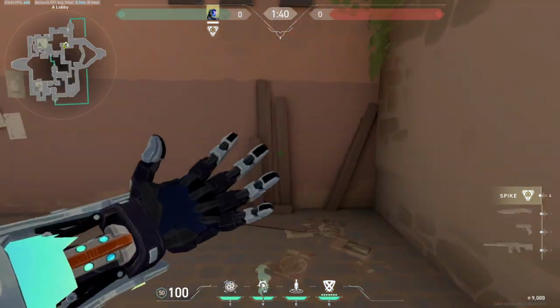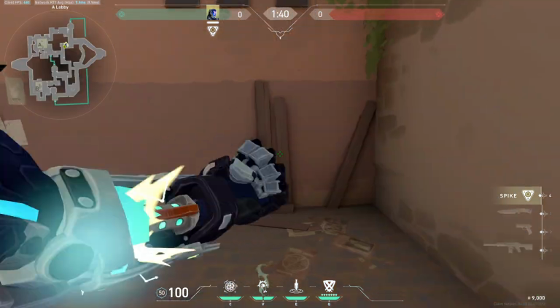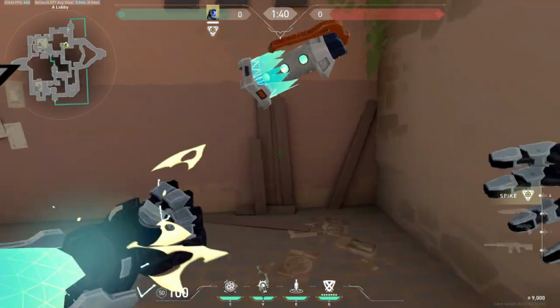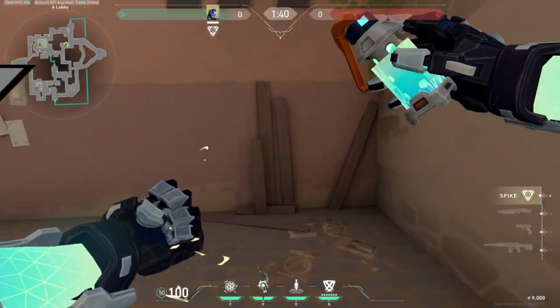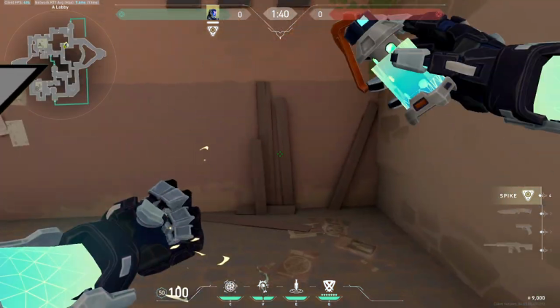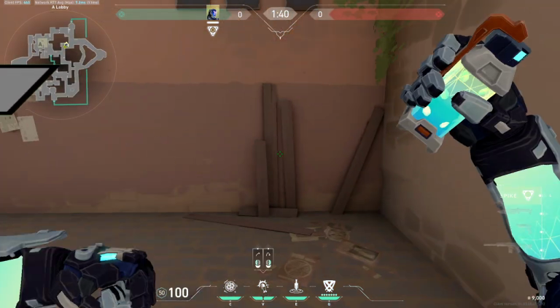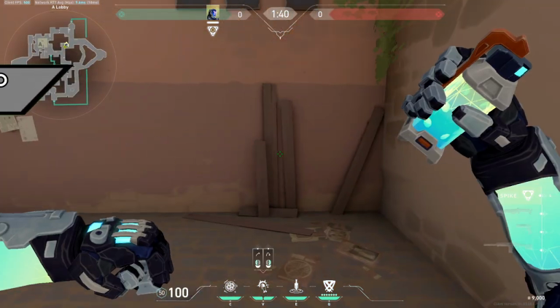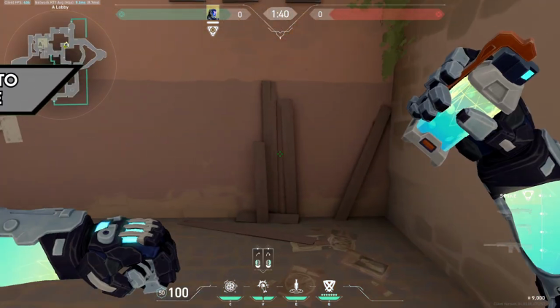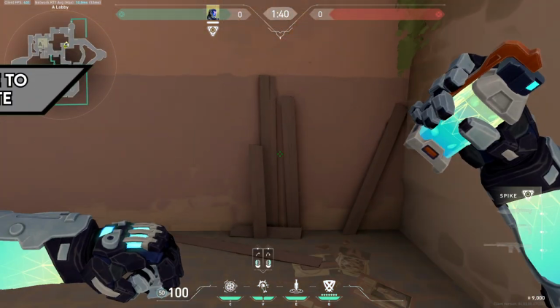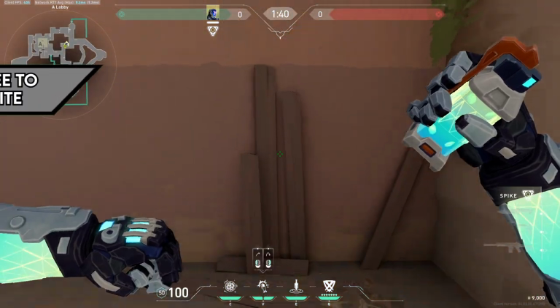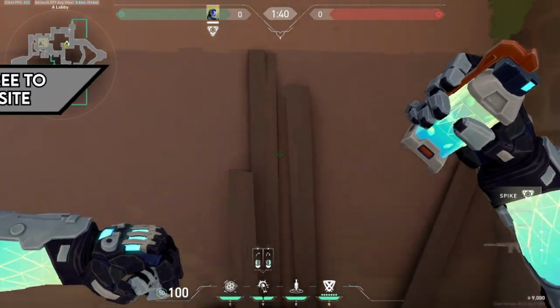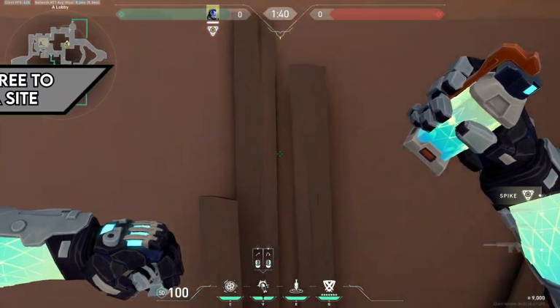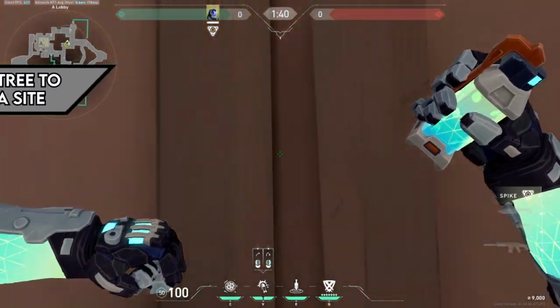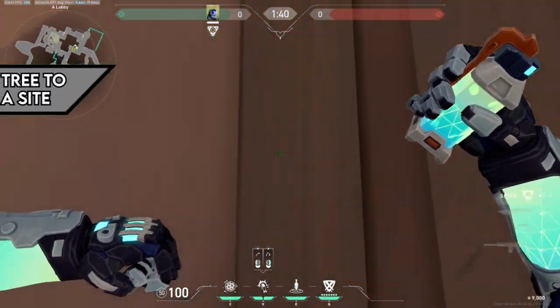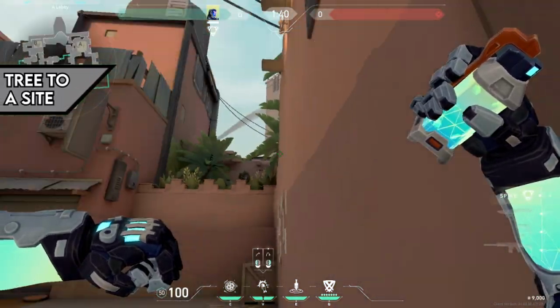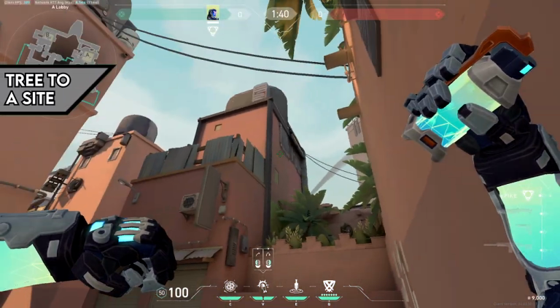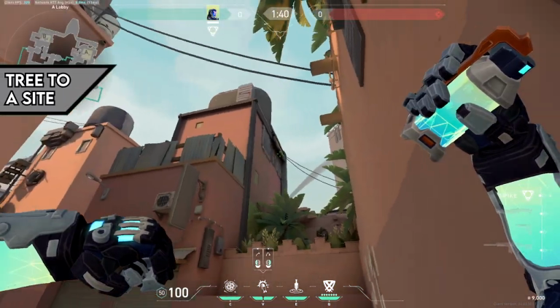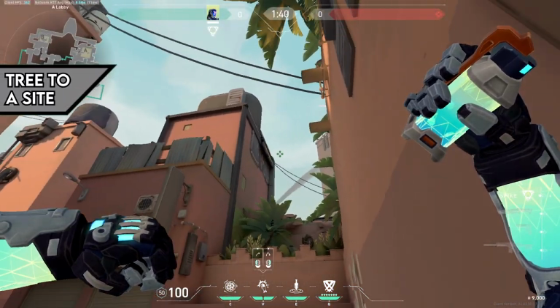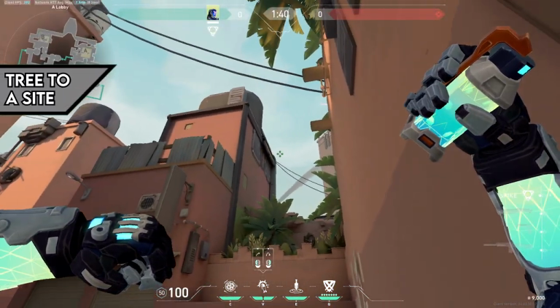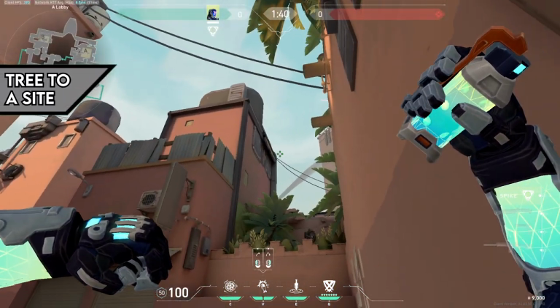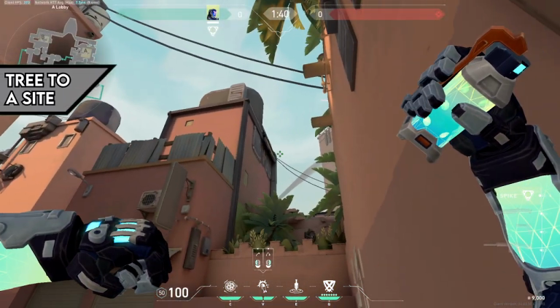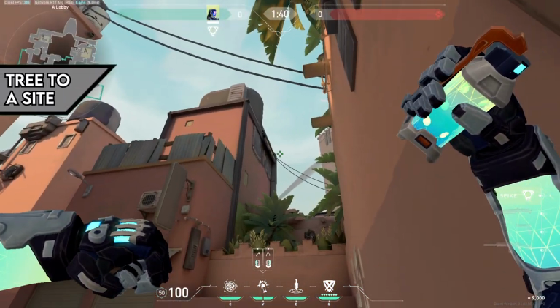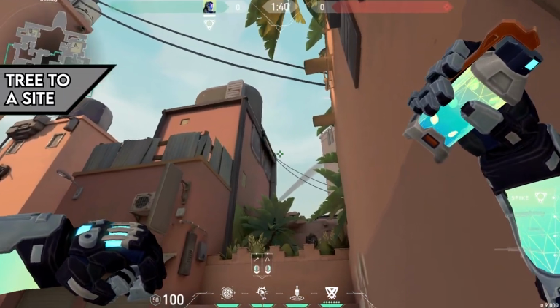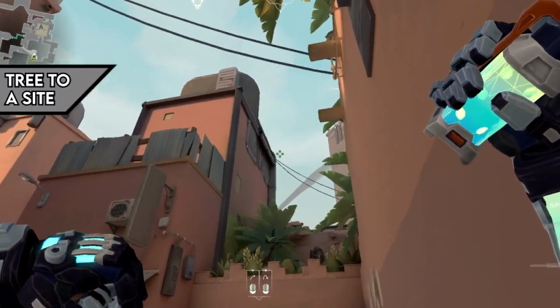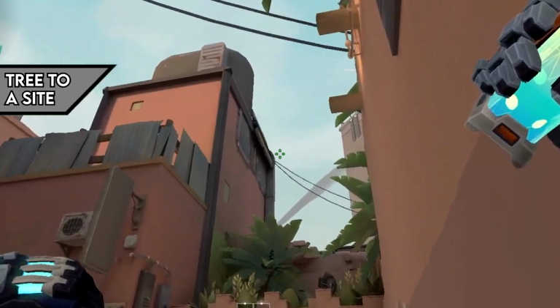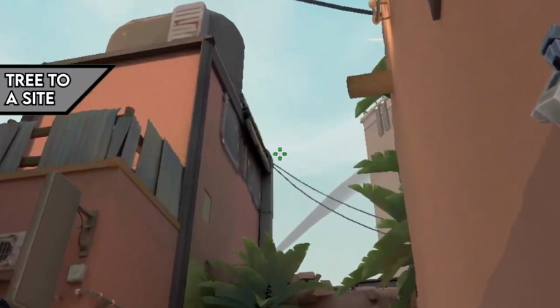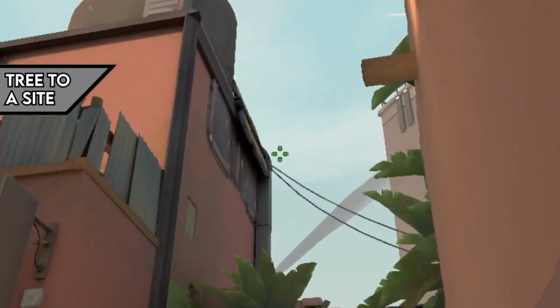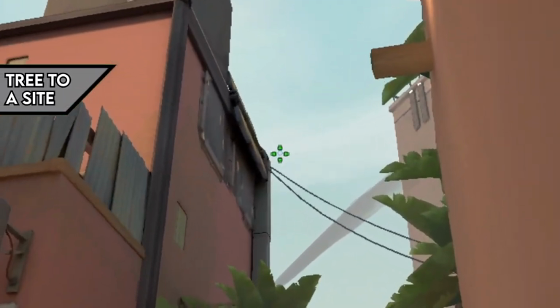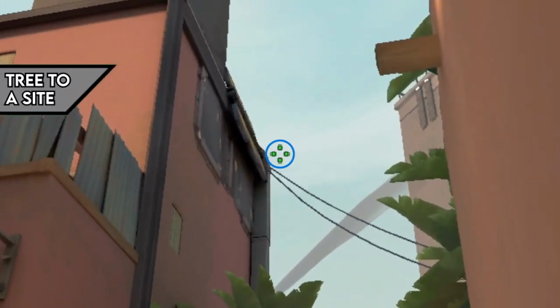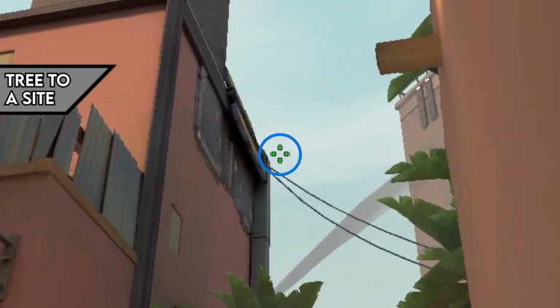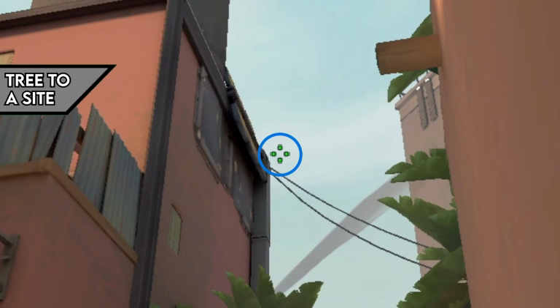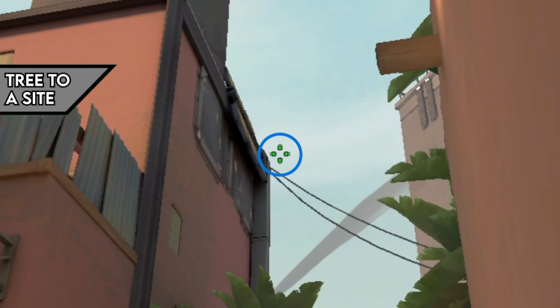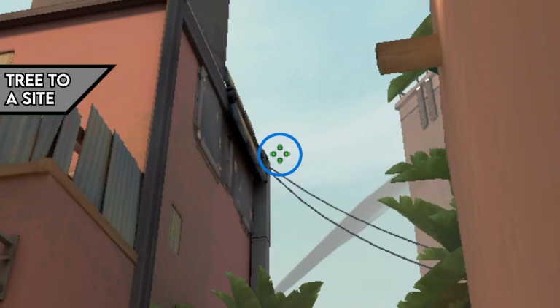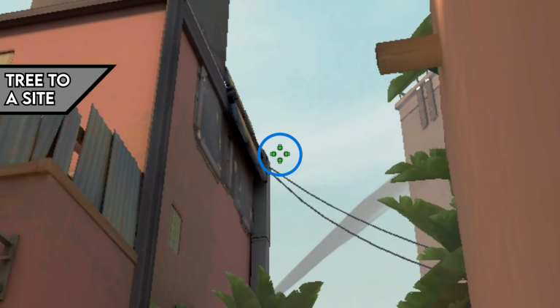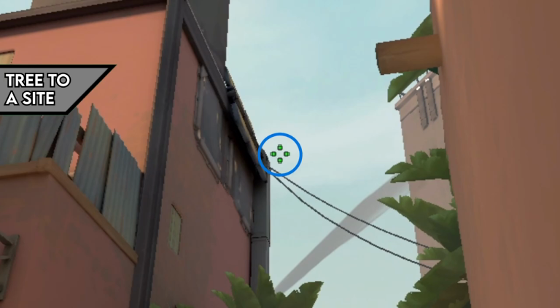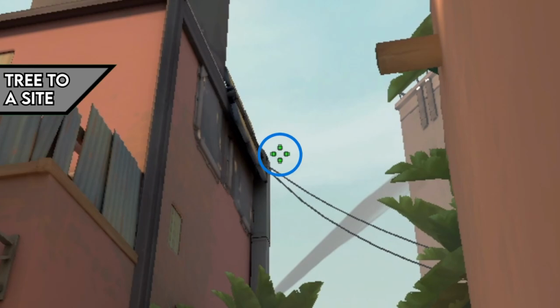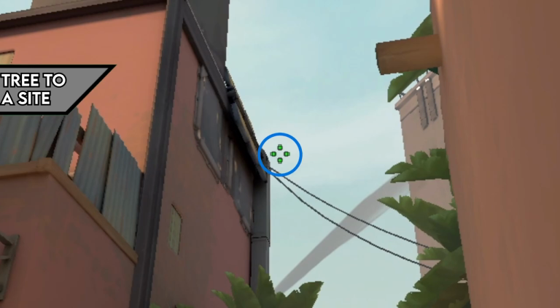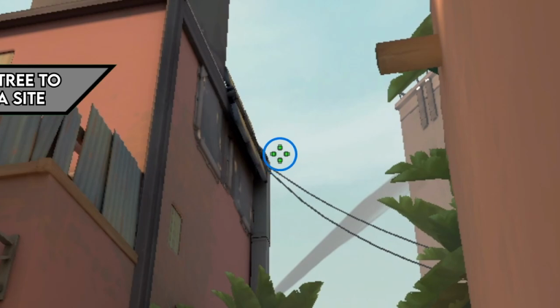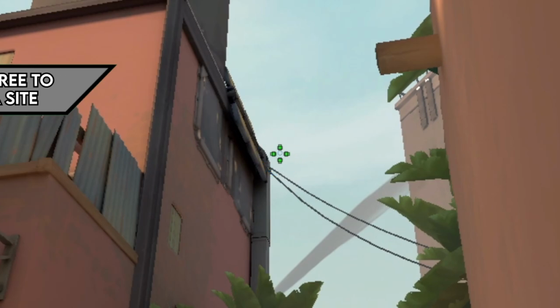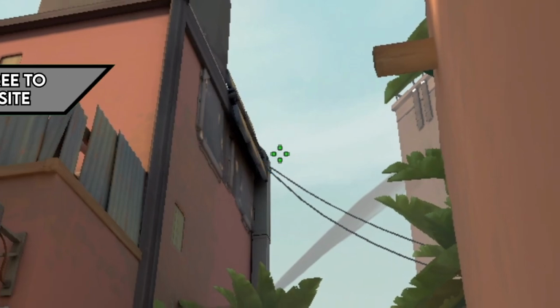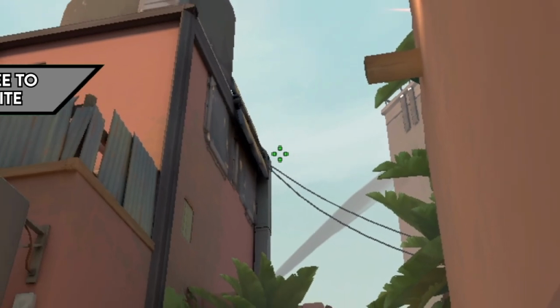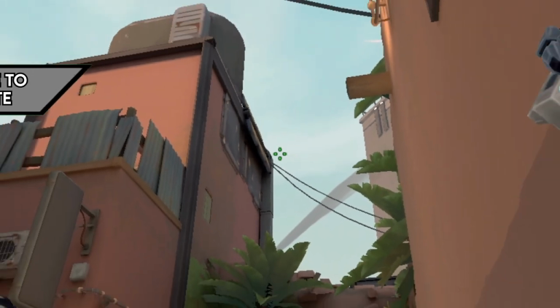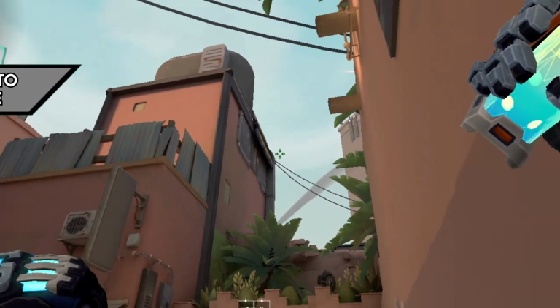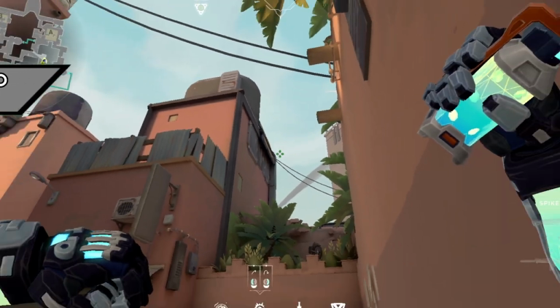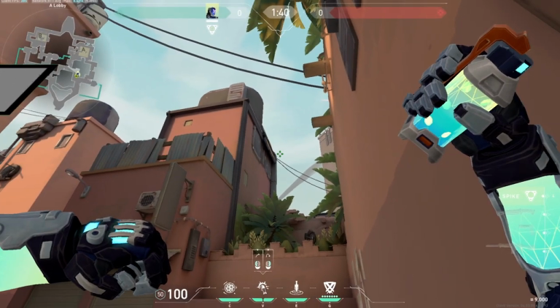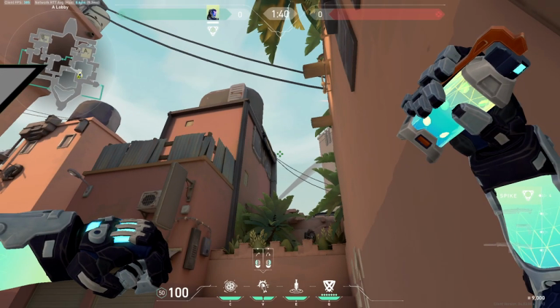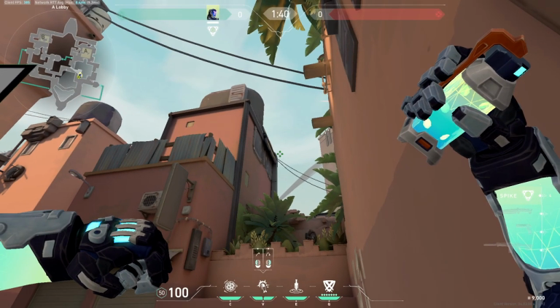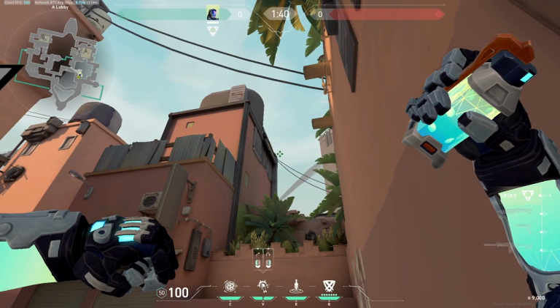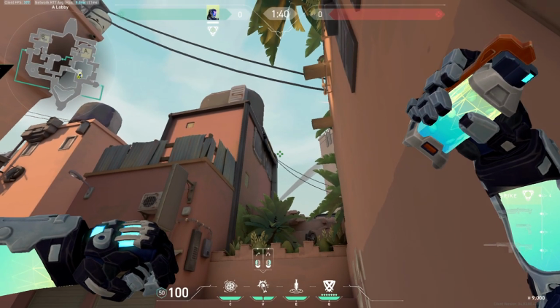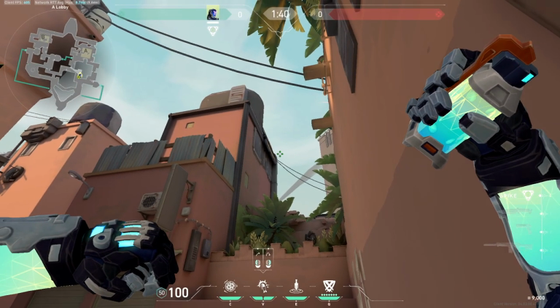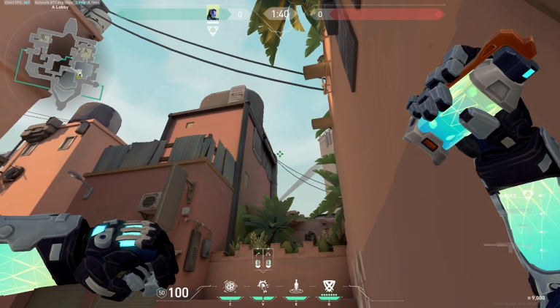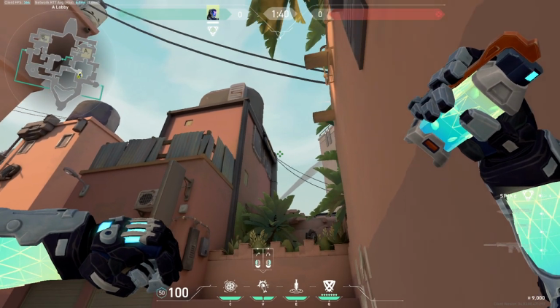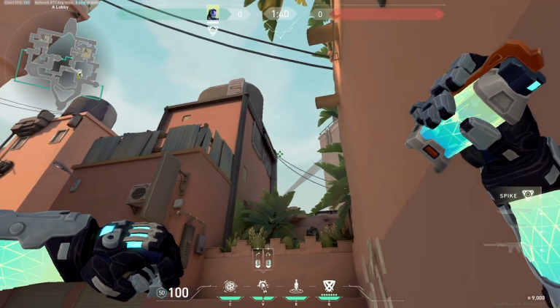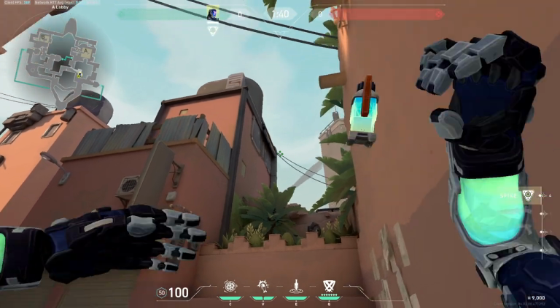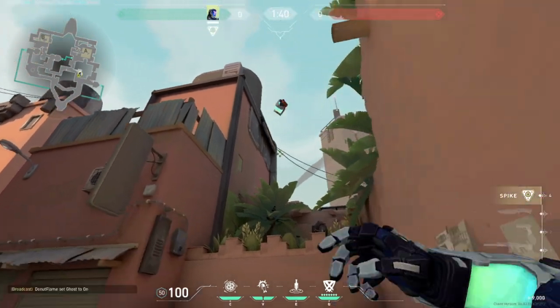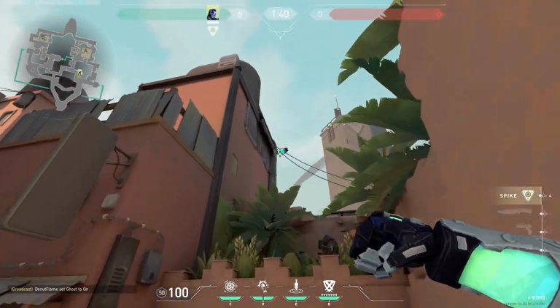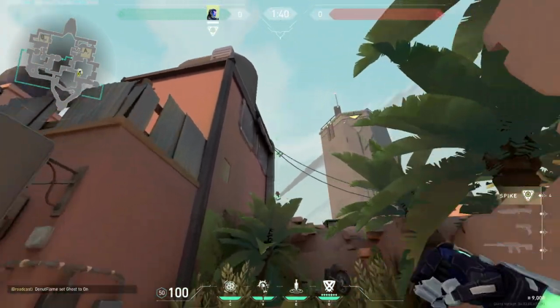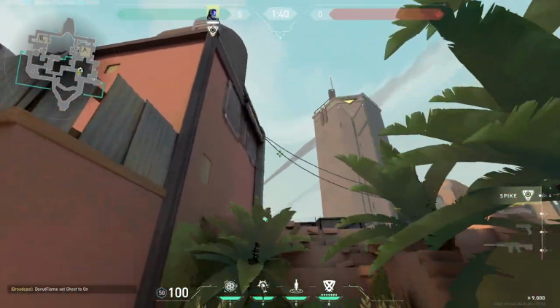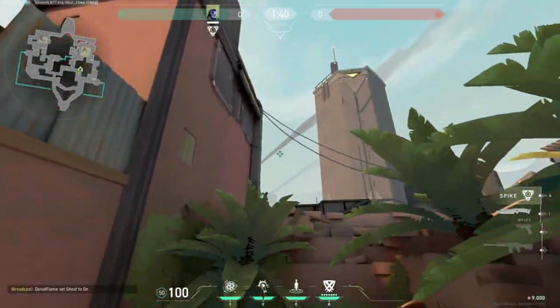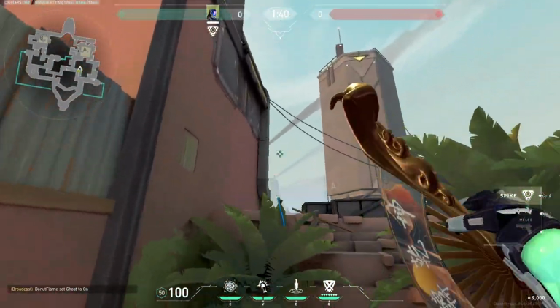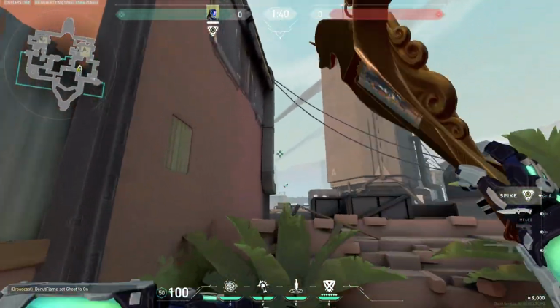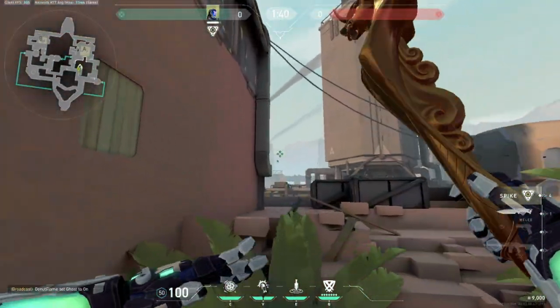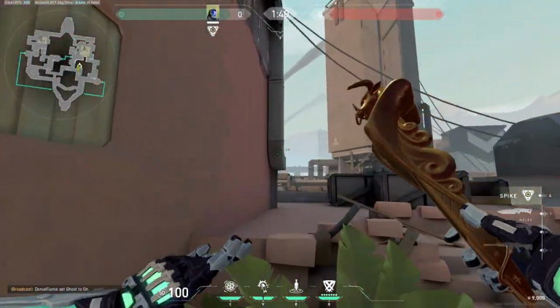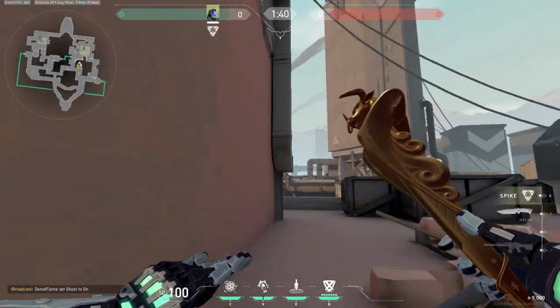Stand at these wooden planks and look just slightly above where the wires meet the wall, then run forward and left click once your crosshair hits the wires.